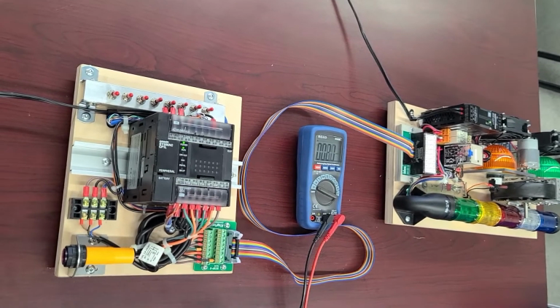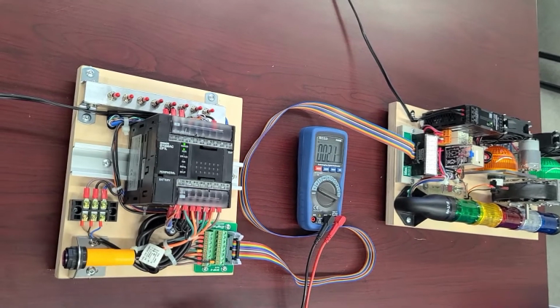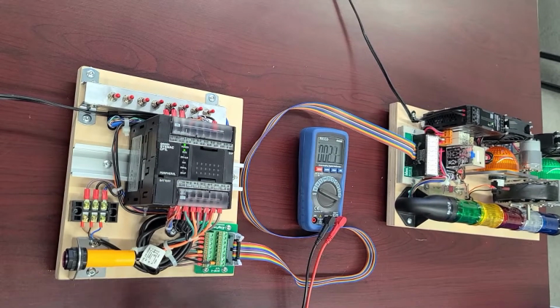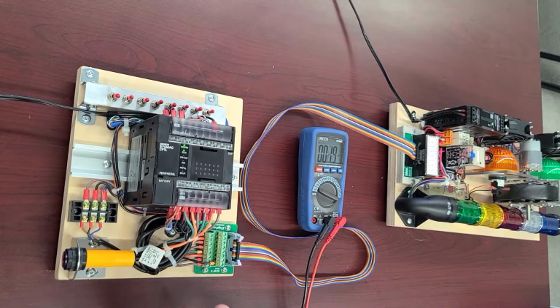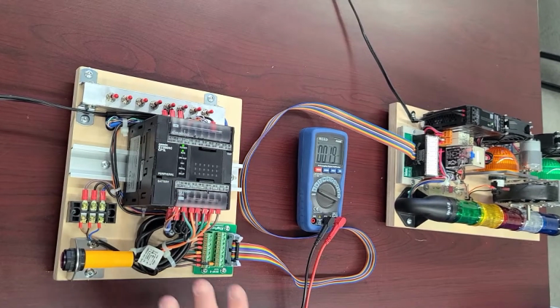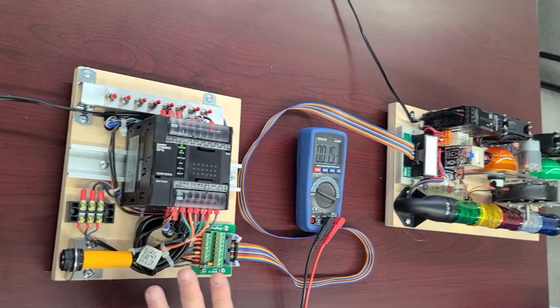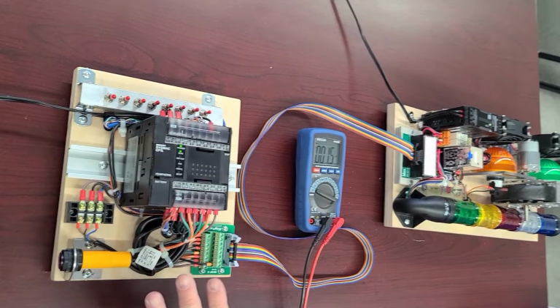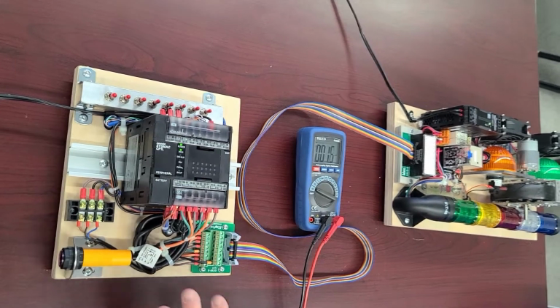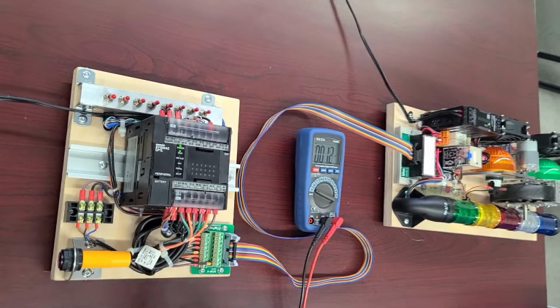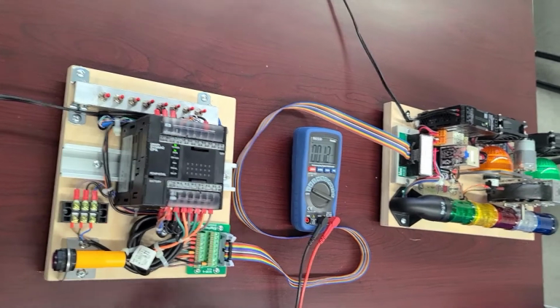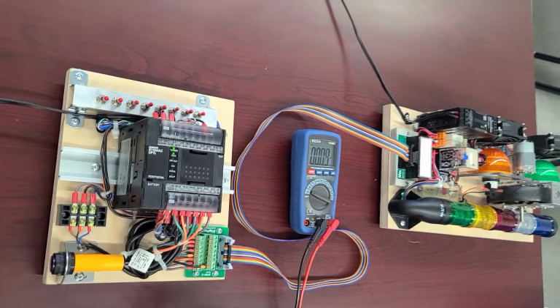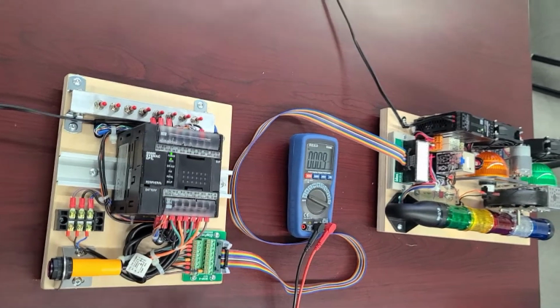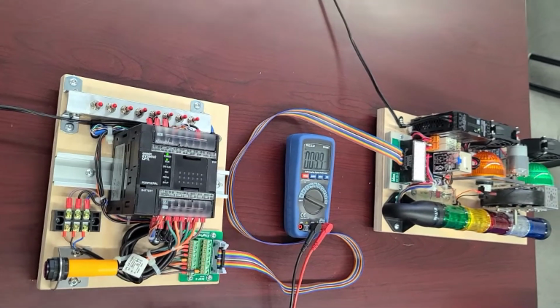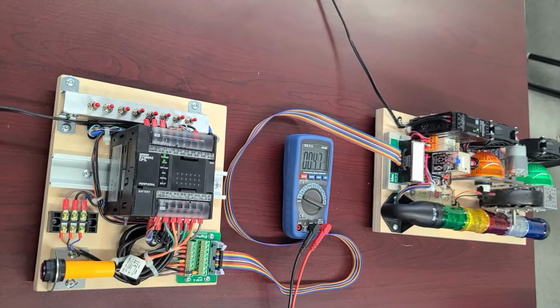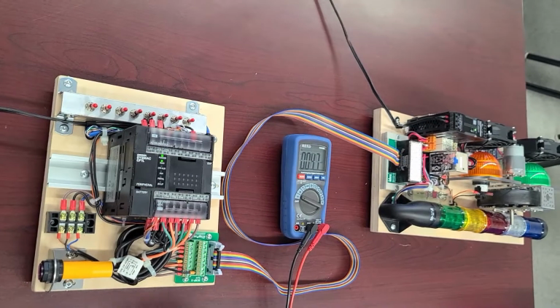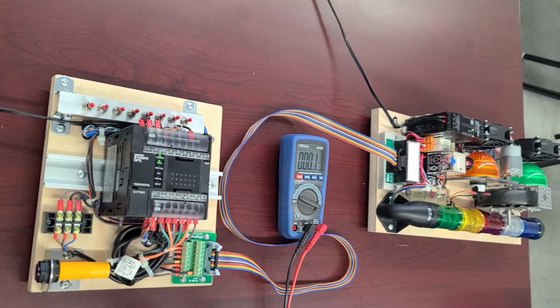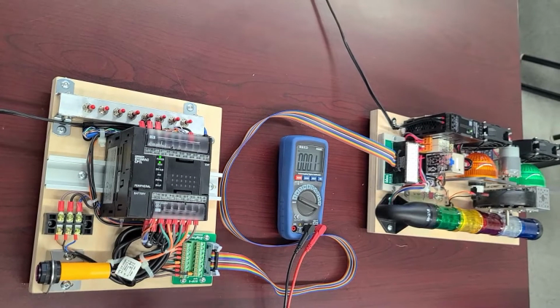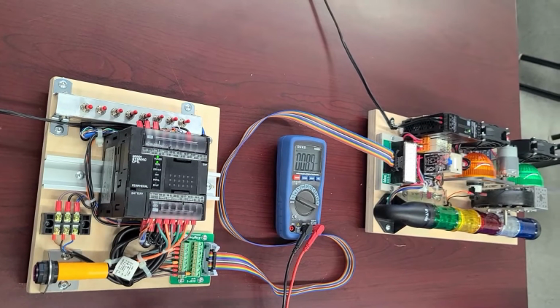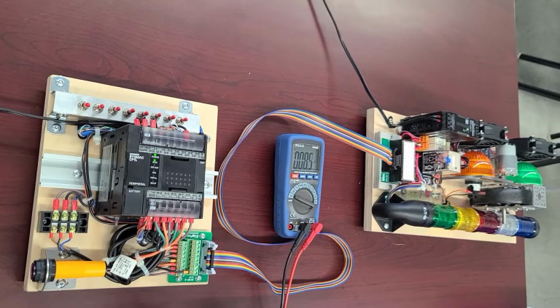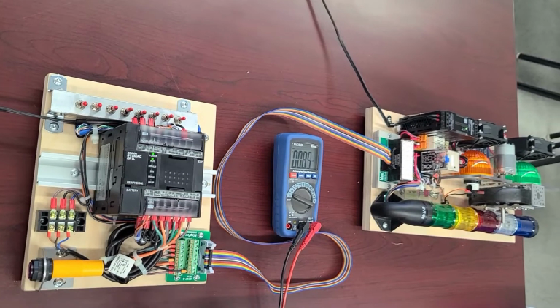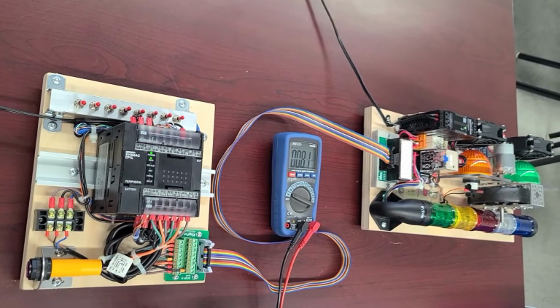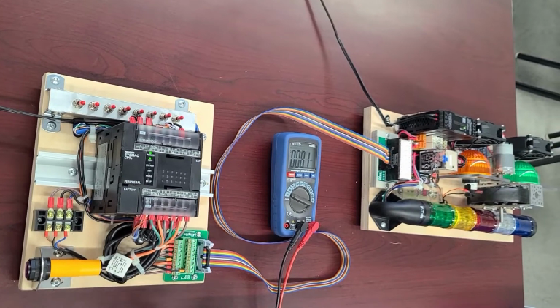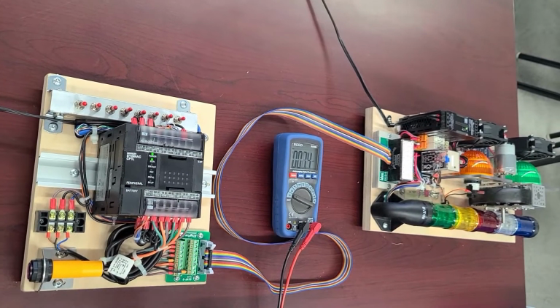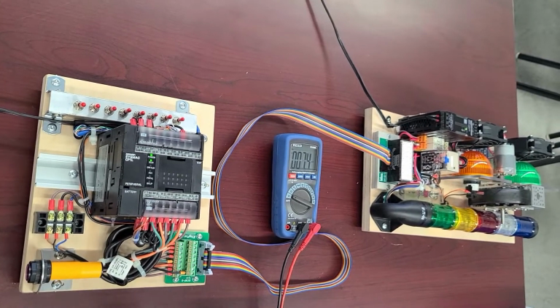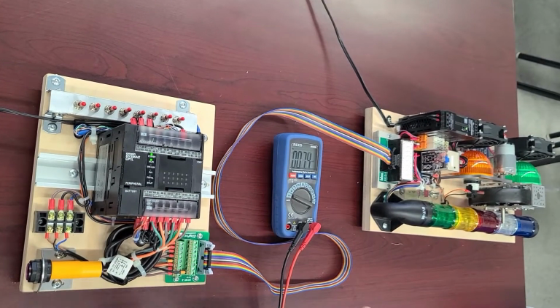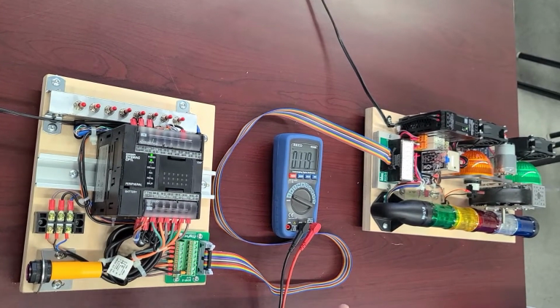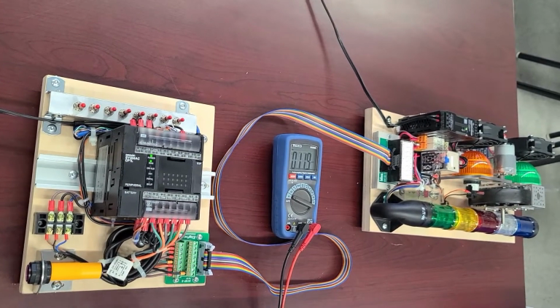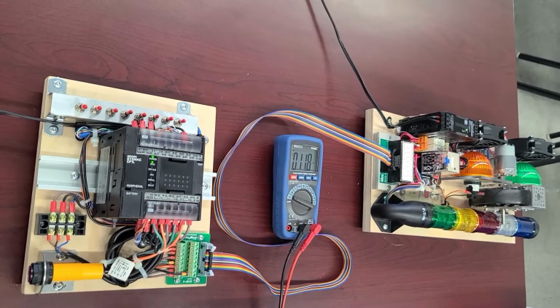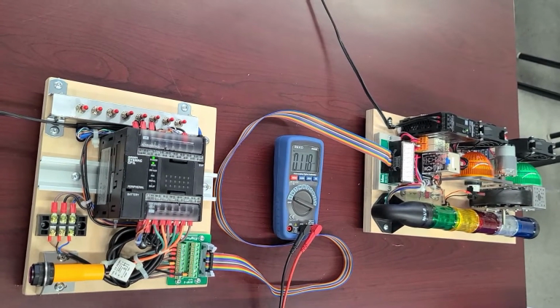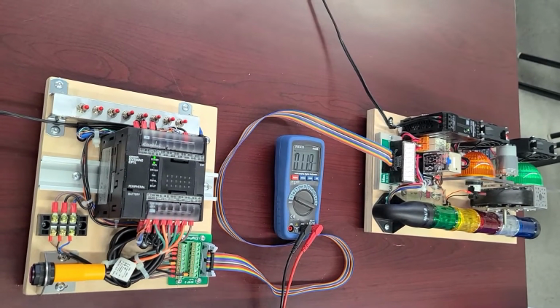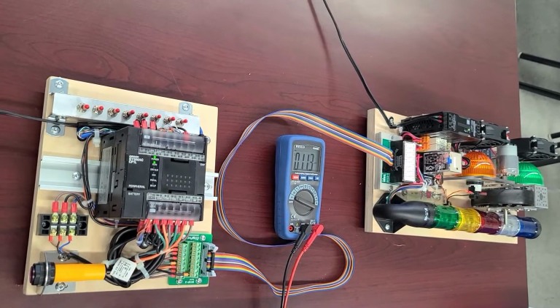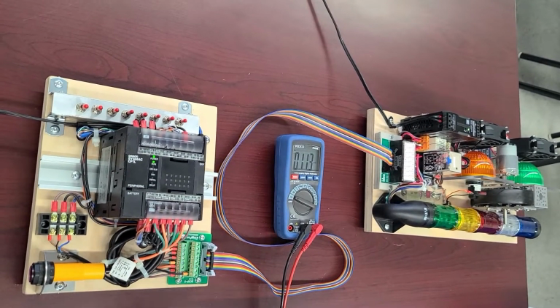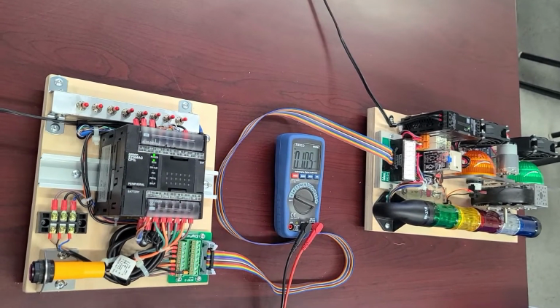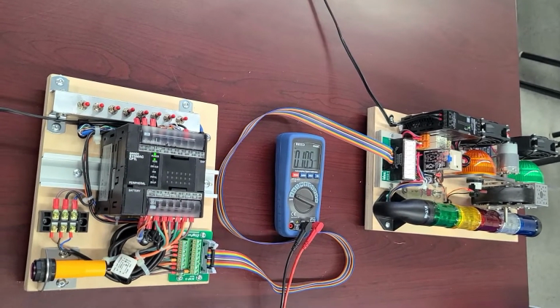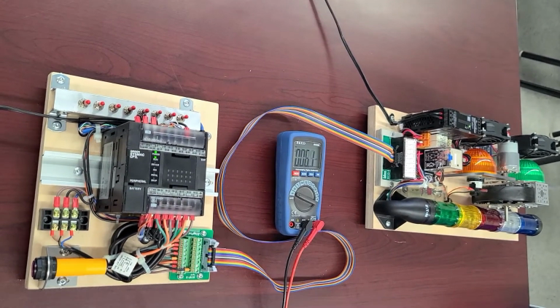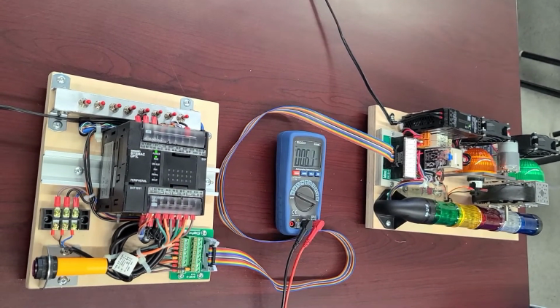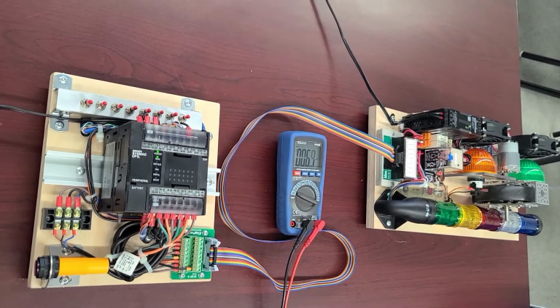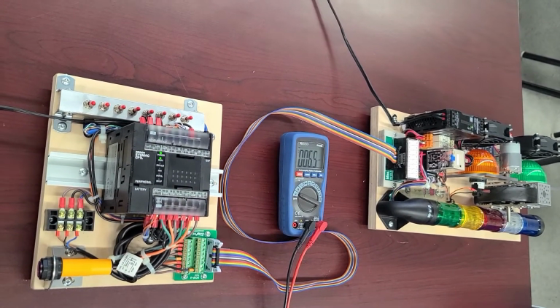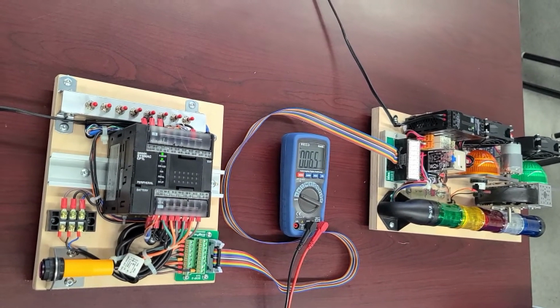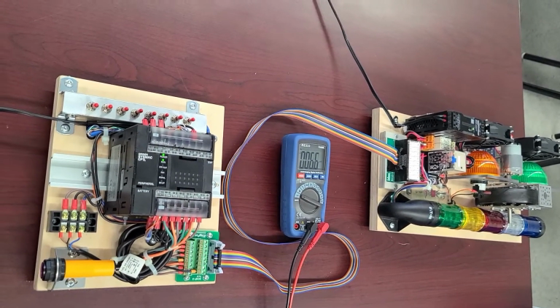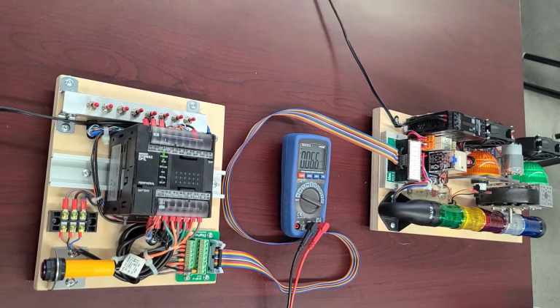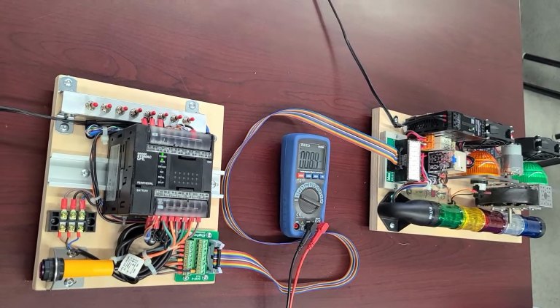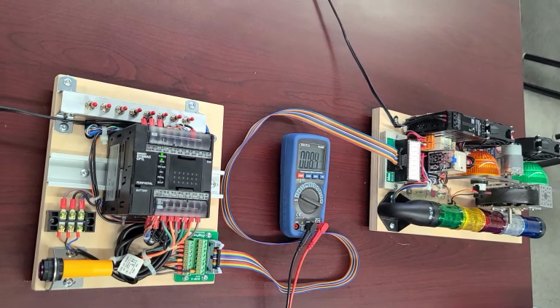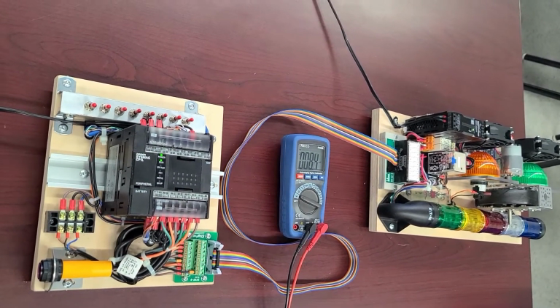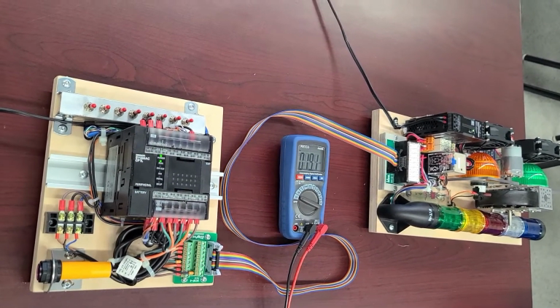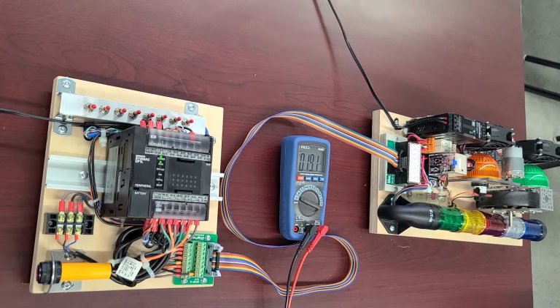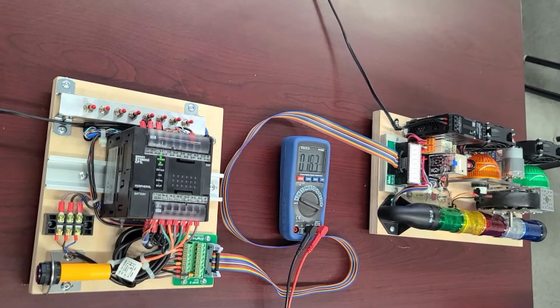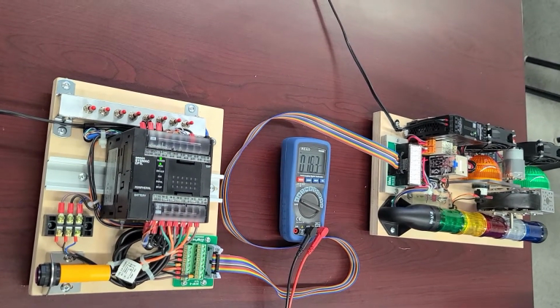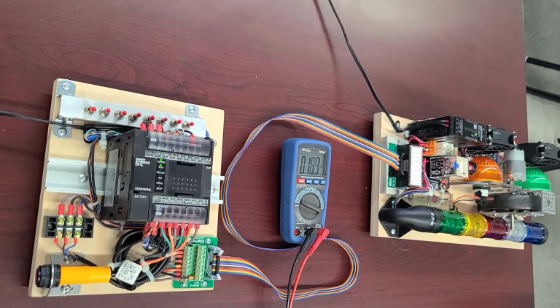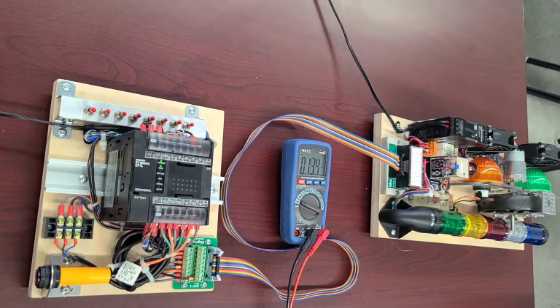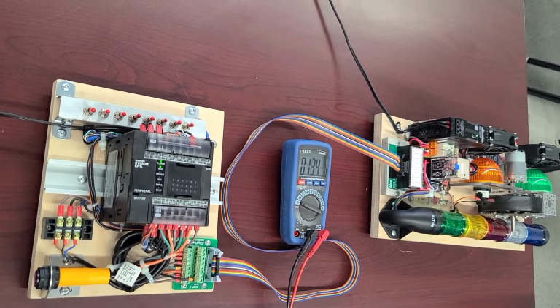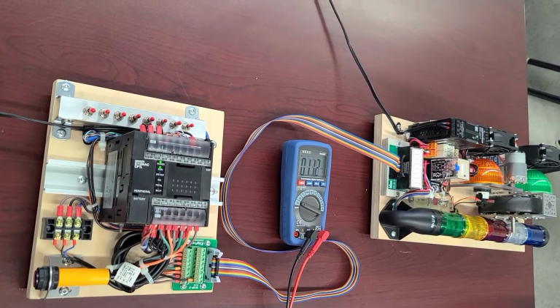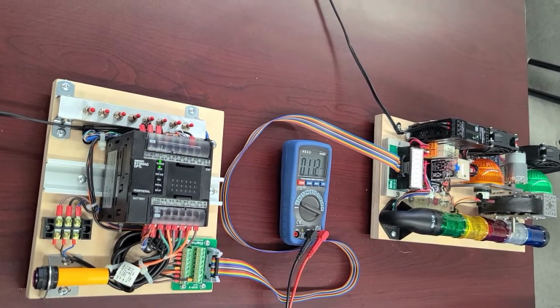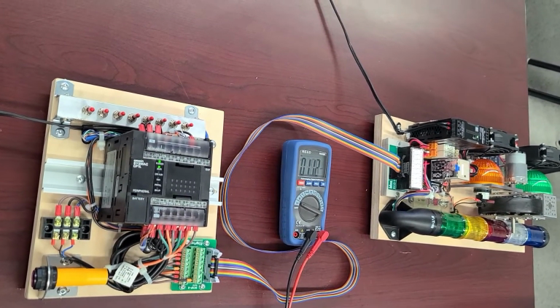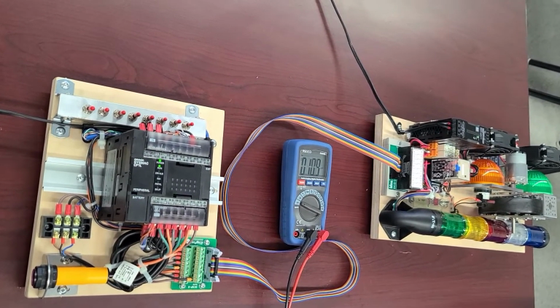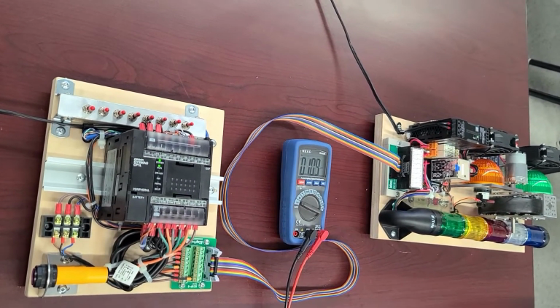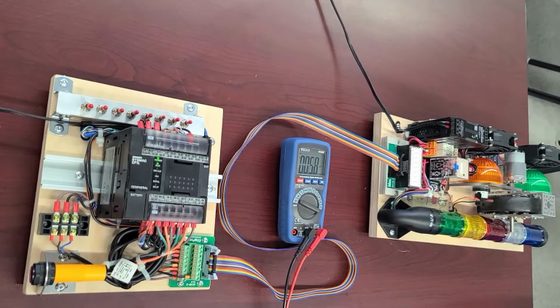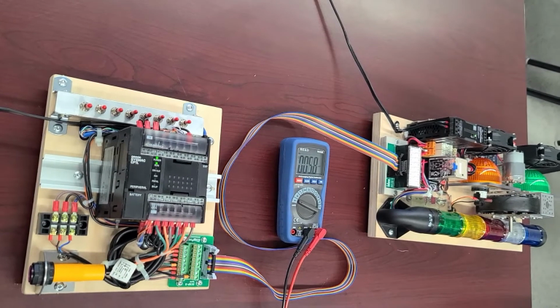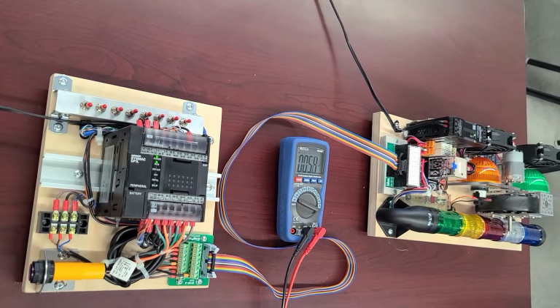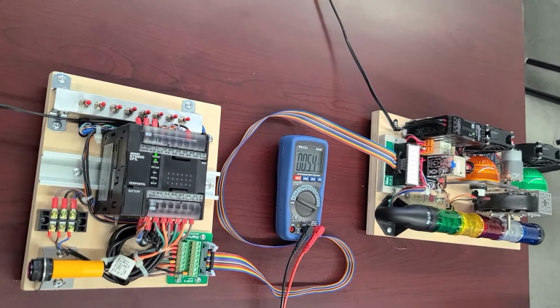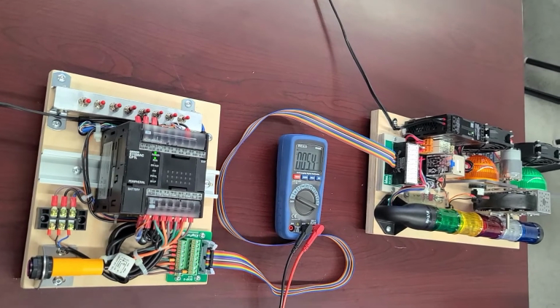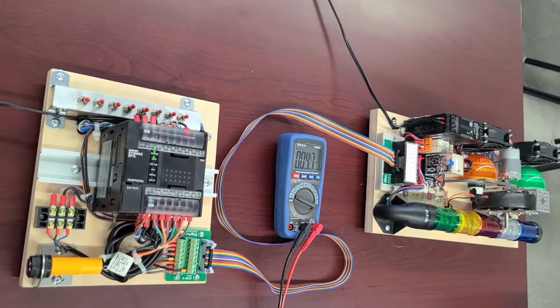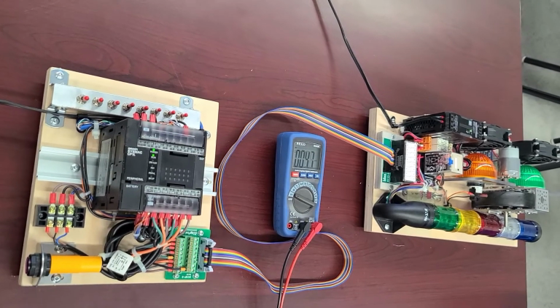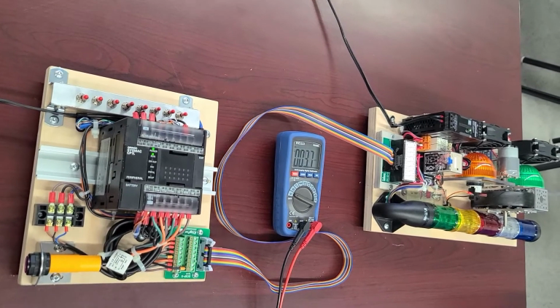So you now have a functional program inside the PLC just for checking purposes — so far so good. Next we're going to build the second part, which is the output trainer. Thank you very much for your attention guys, see you next time, bye bye.